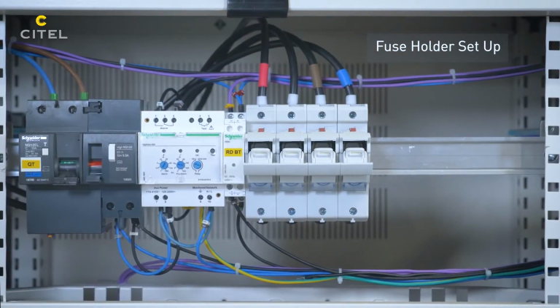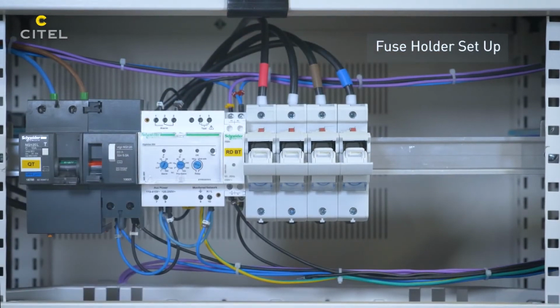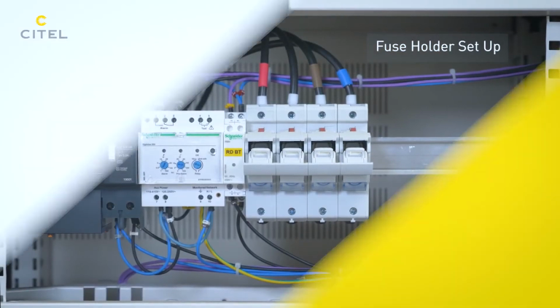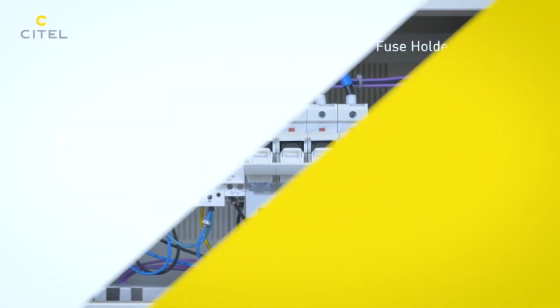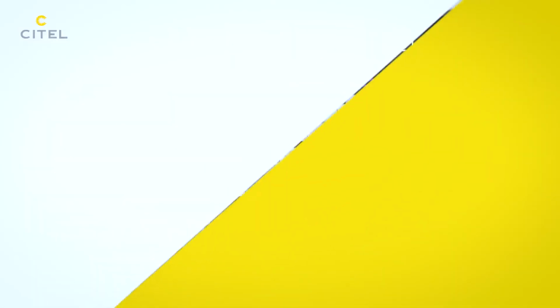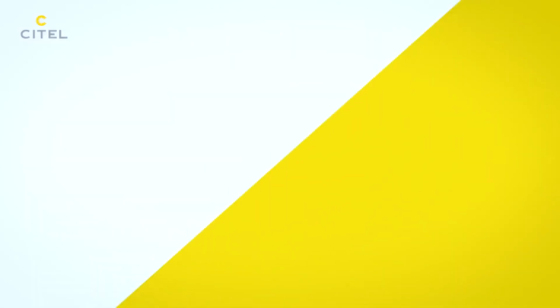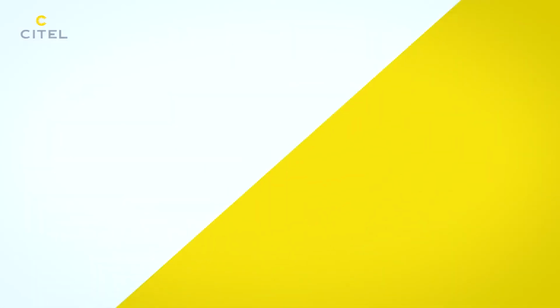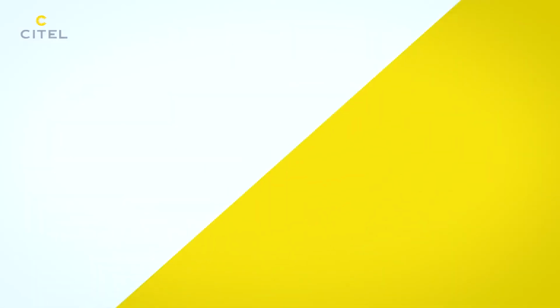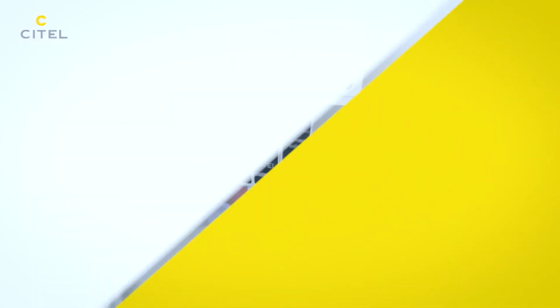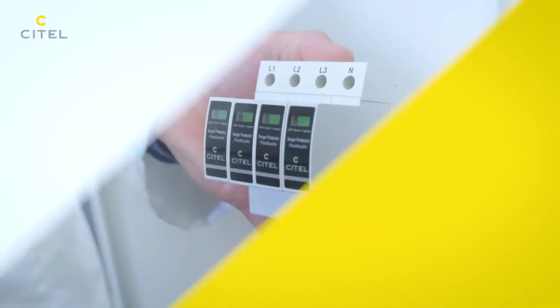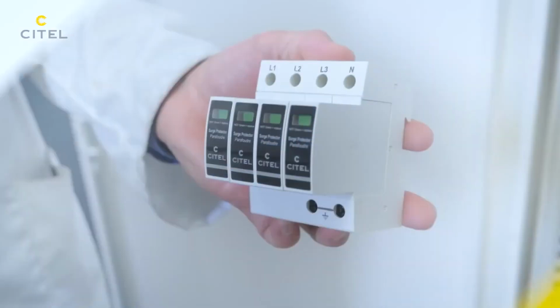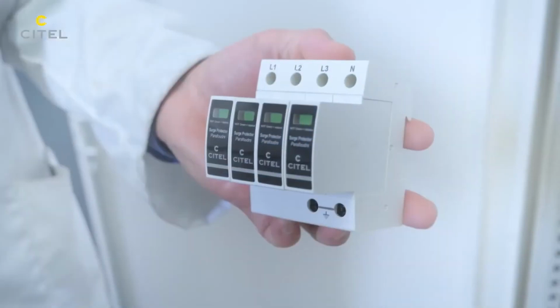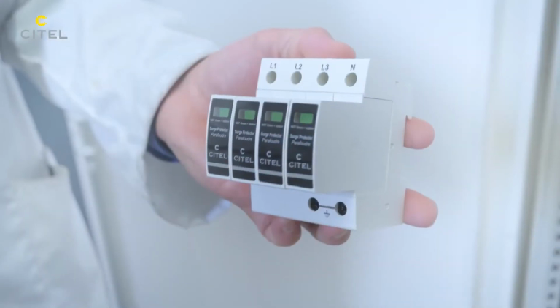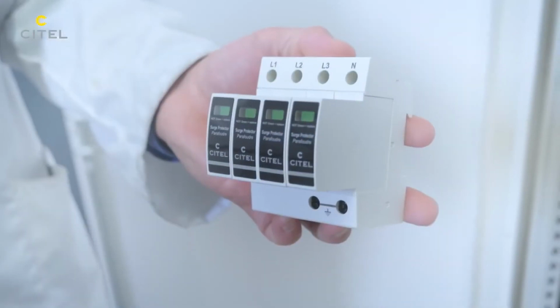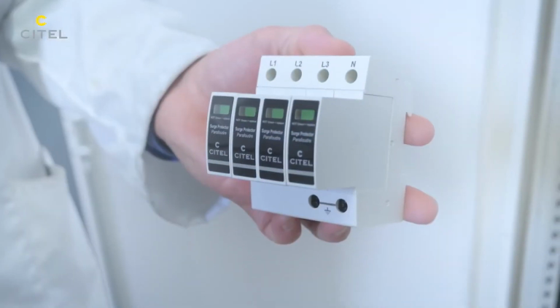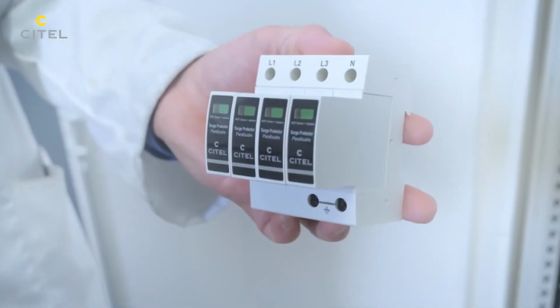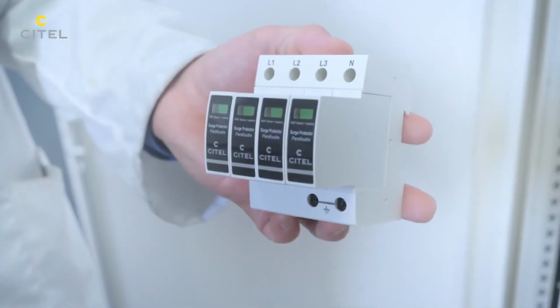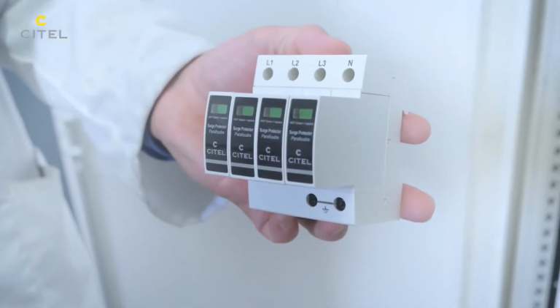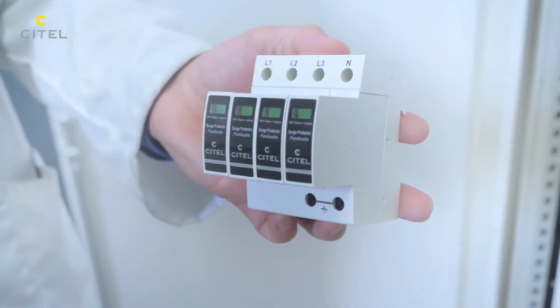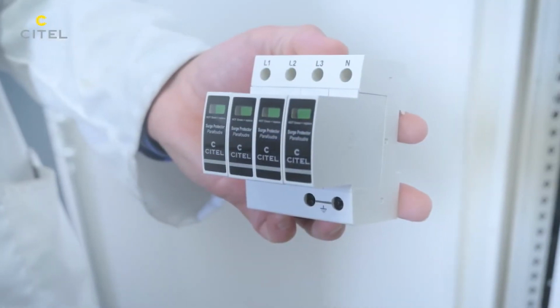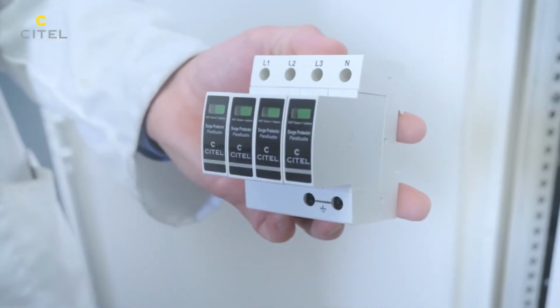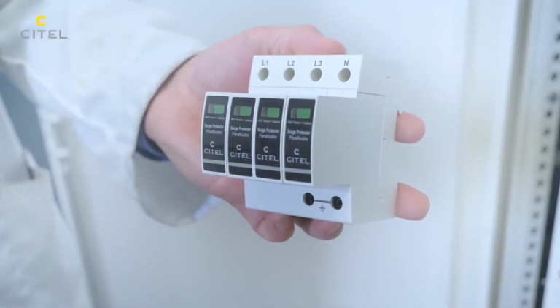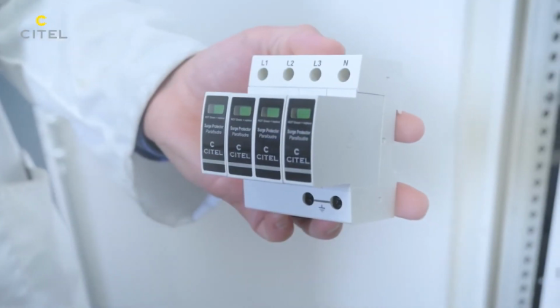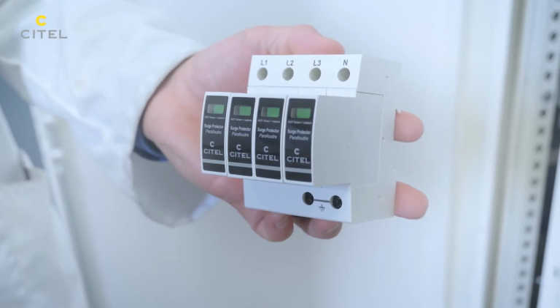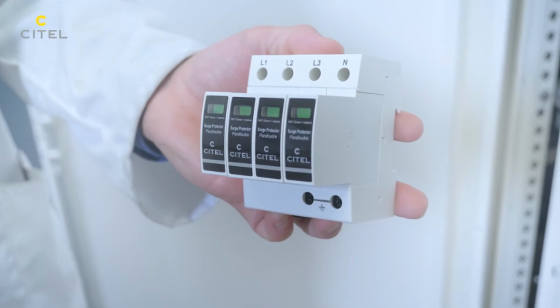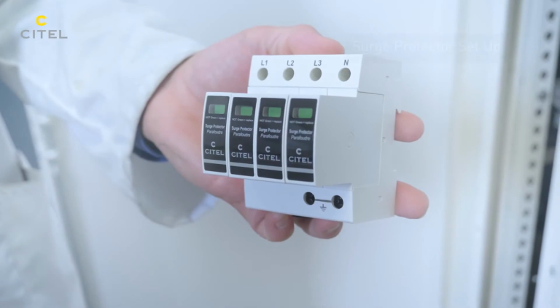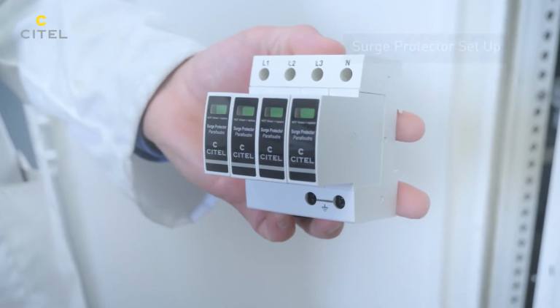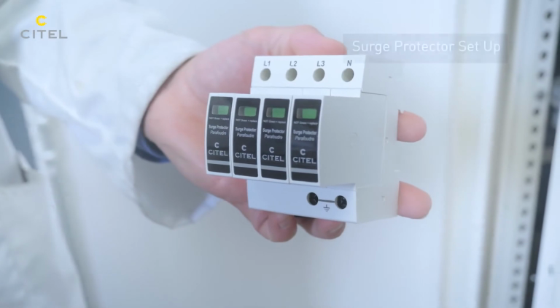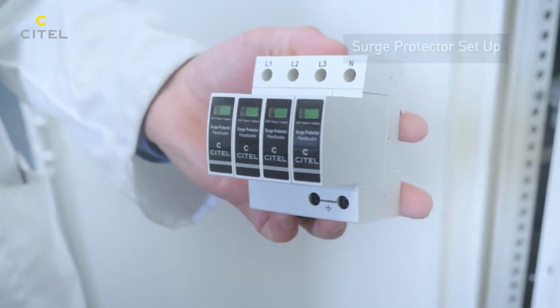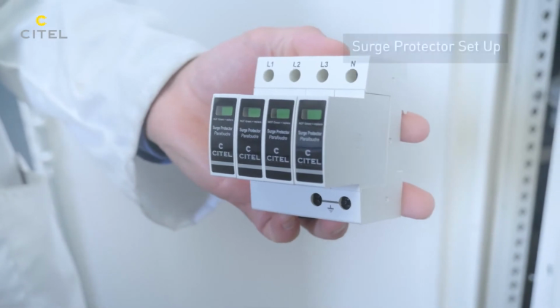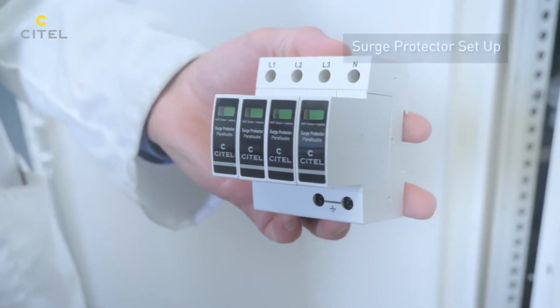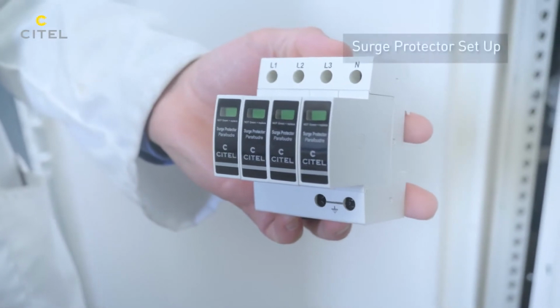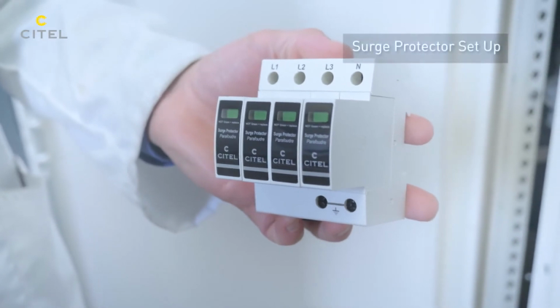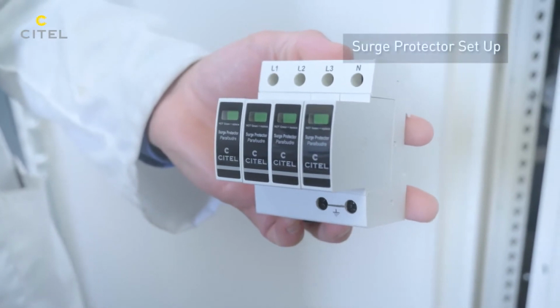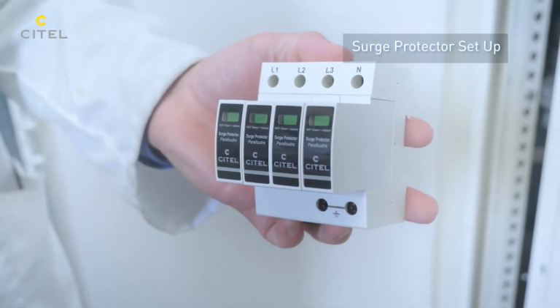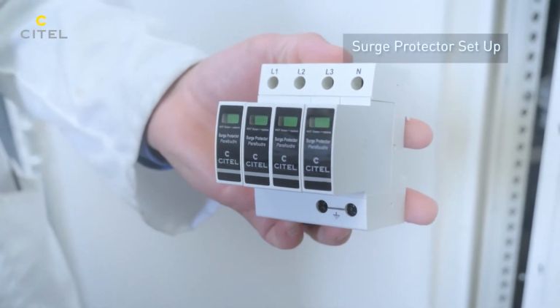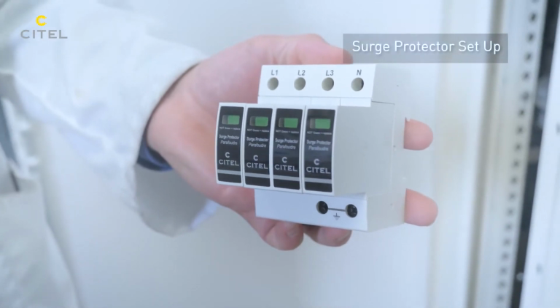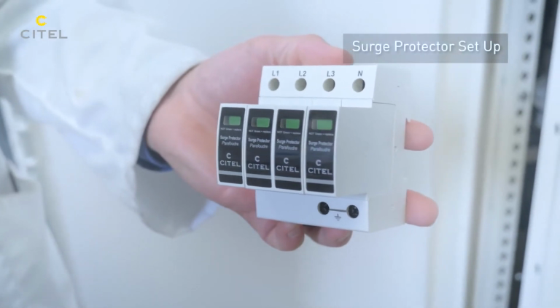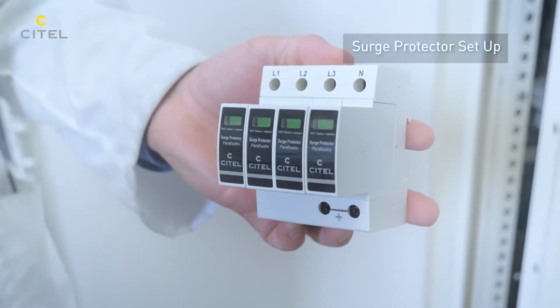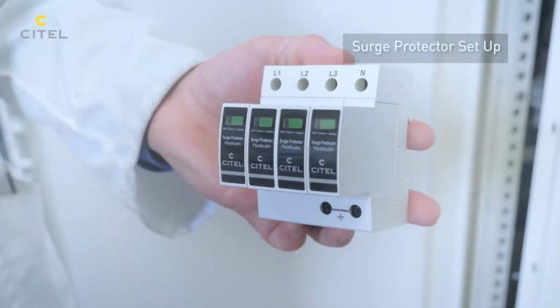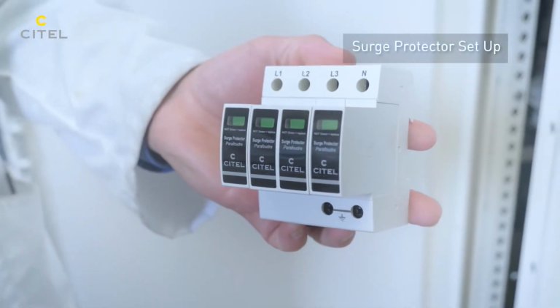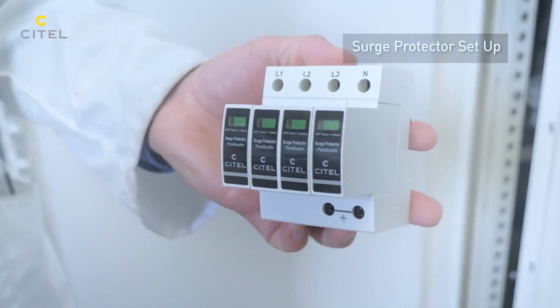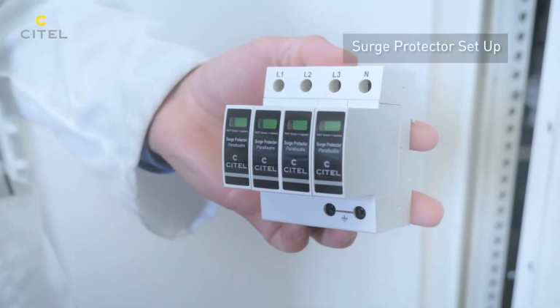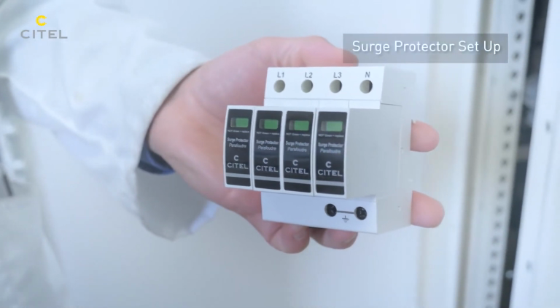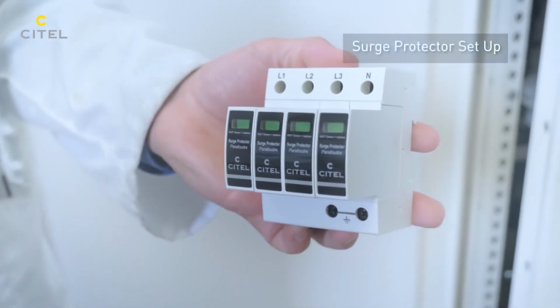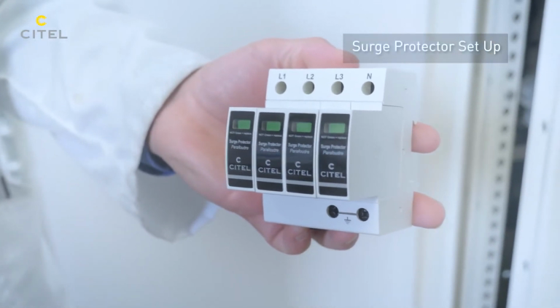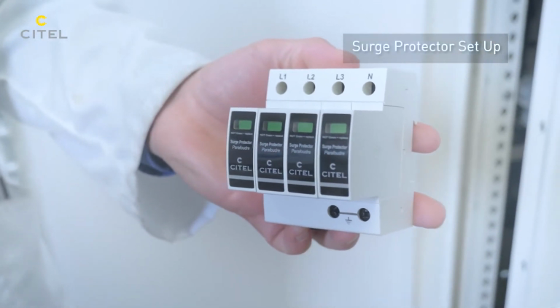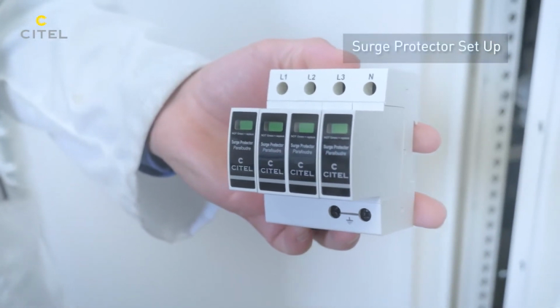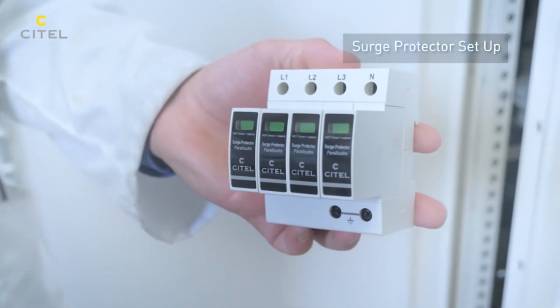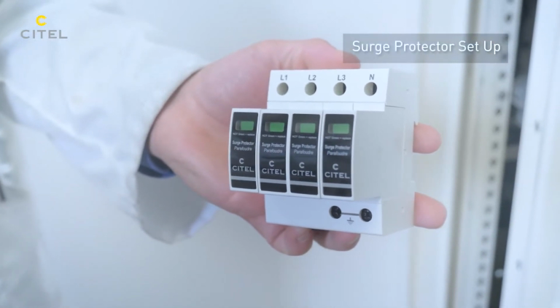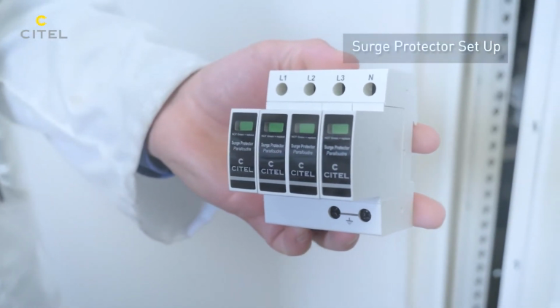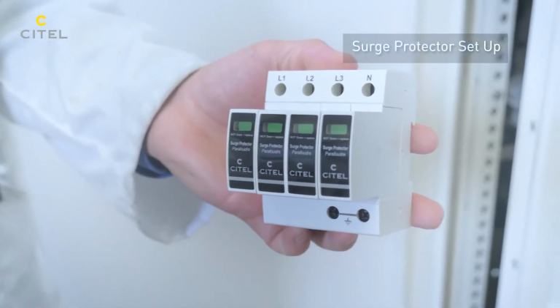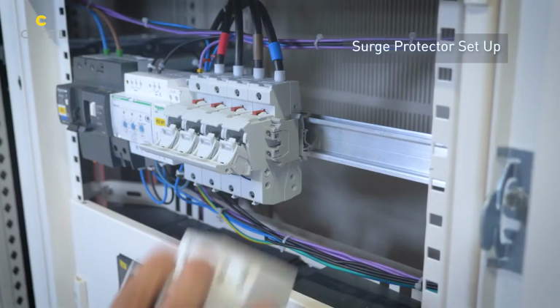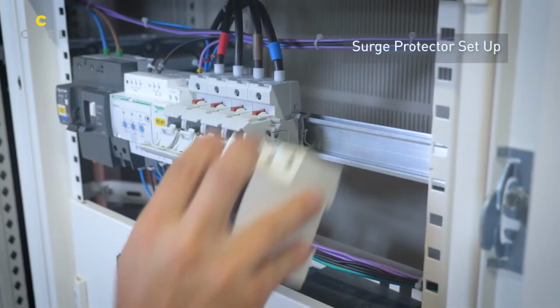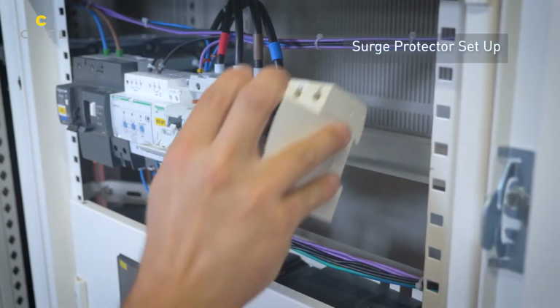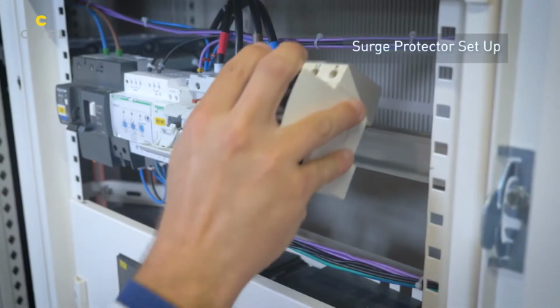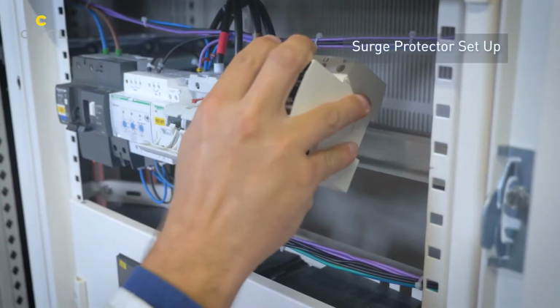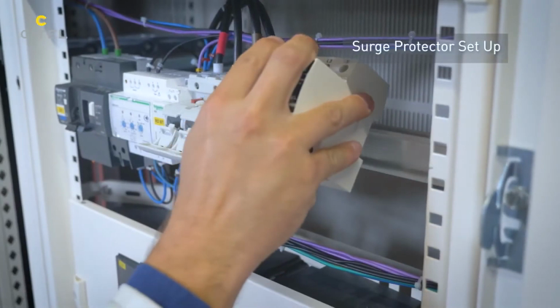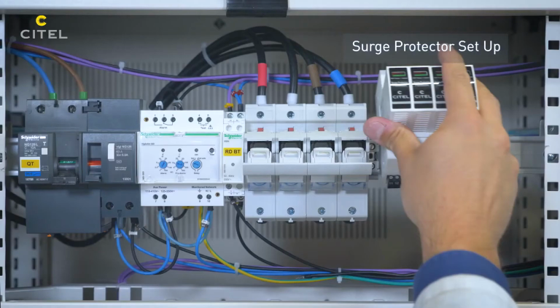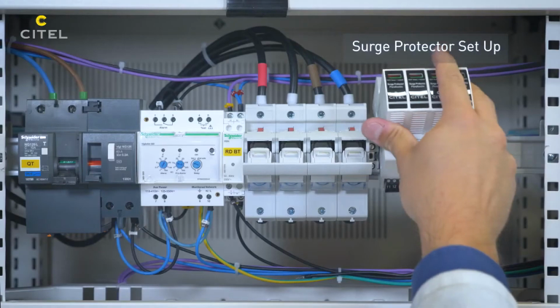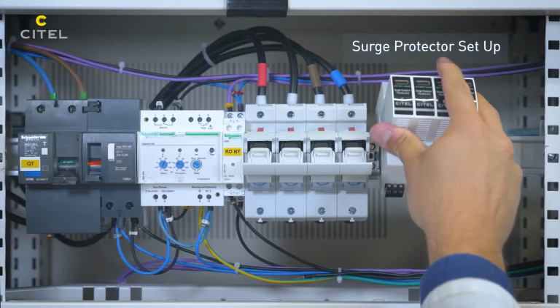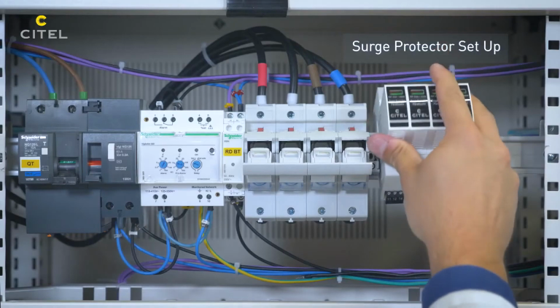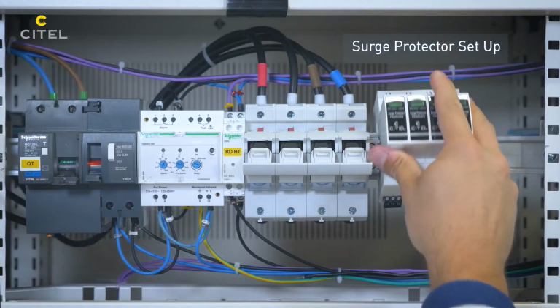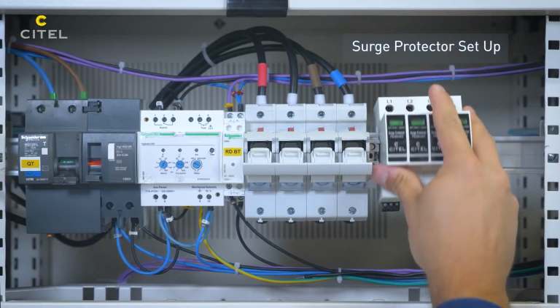The installation is placed in the IT system. We will install the Type 1 SPD with a maximum operating voltage of 440 volts.